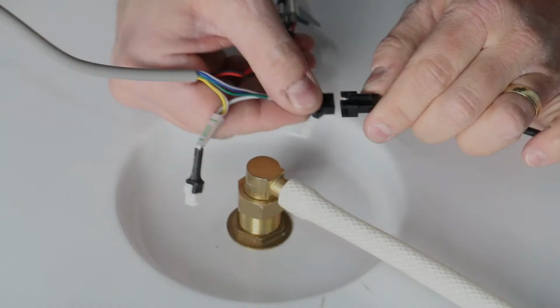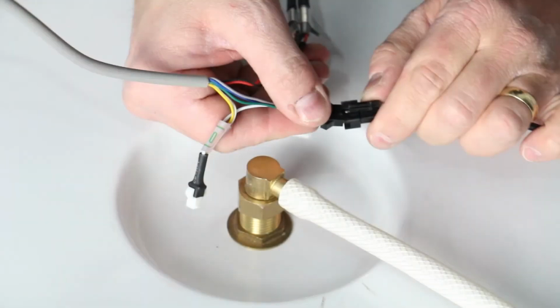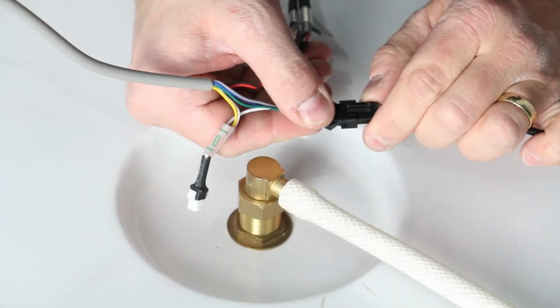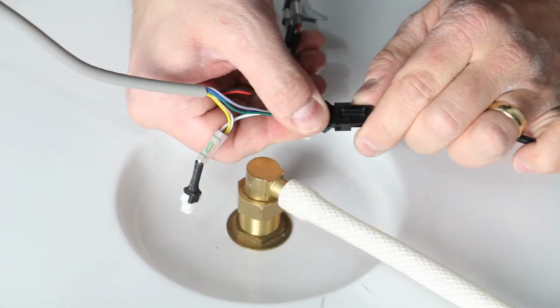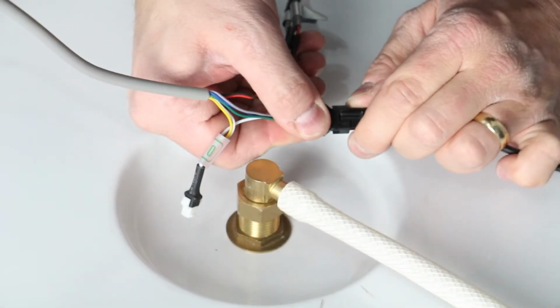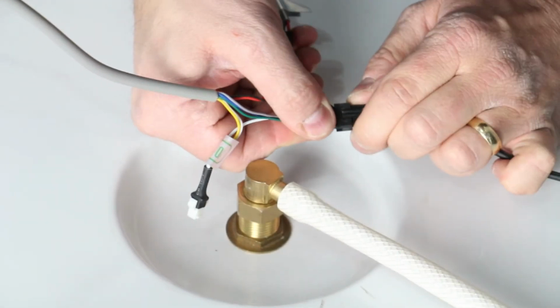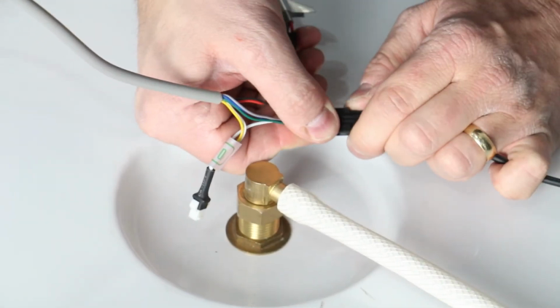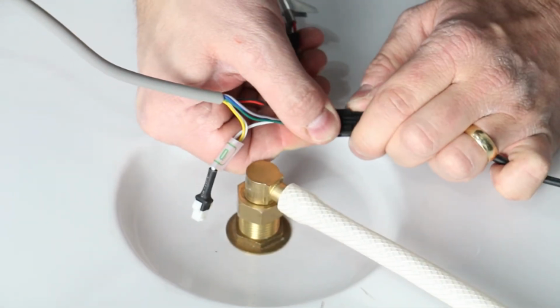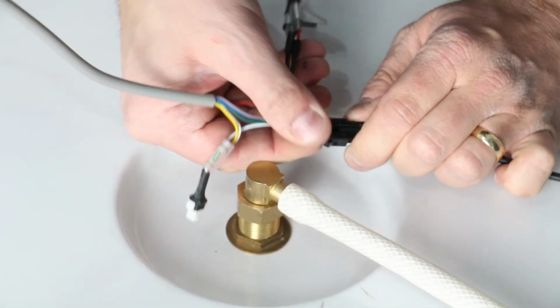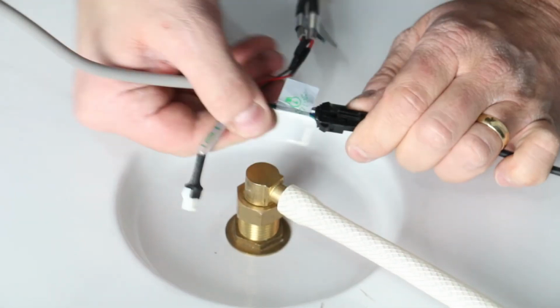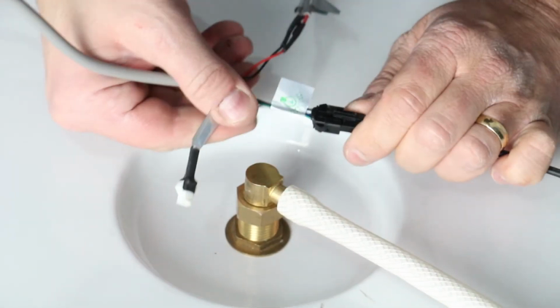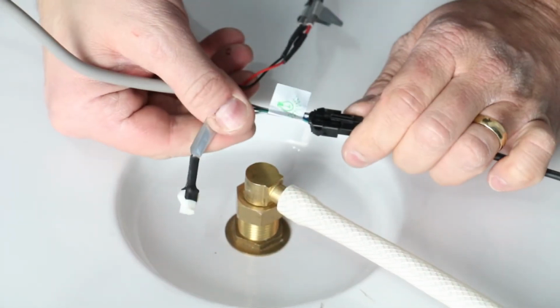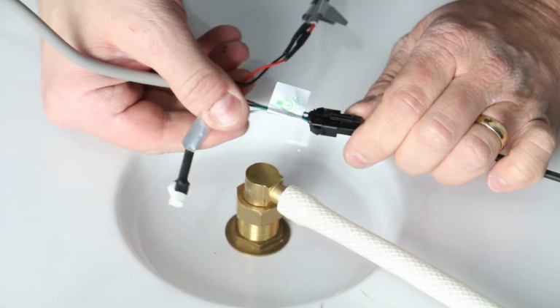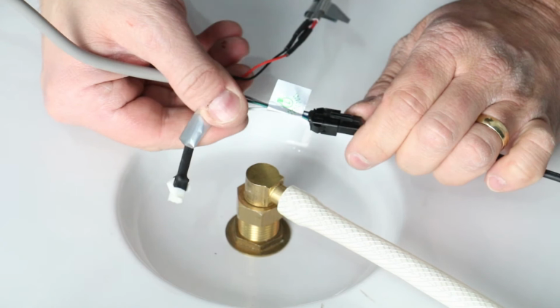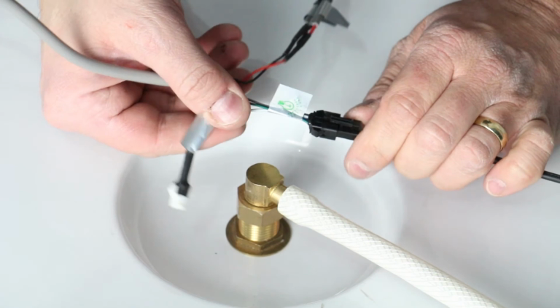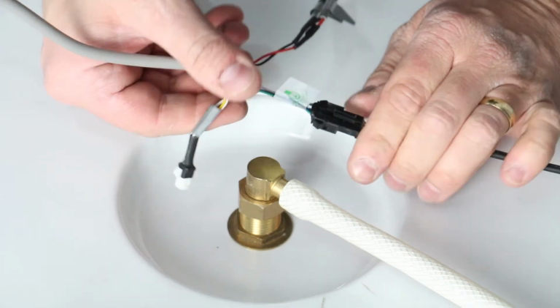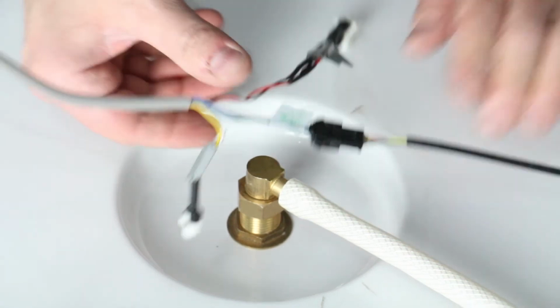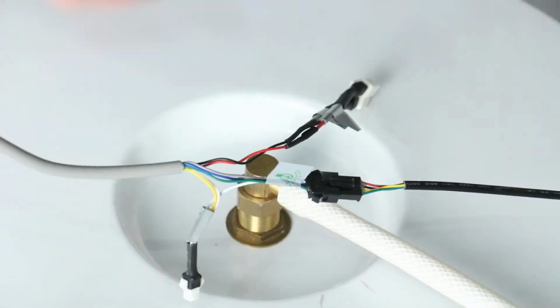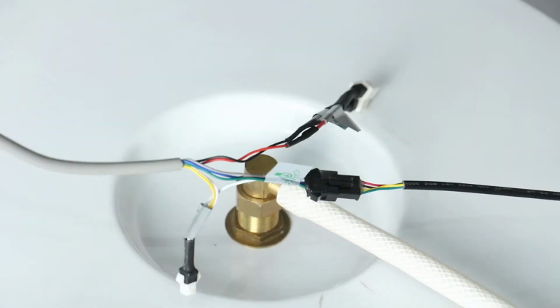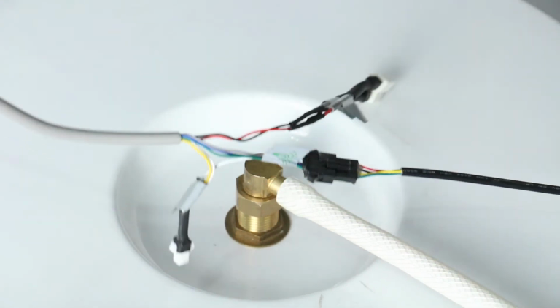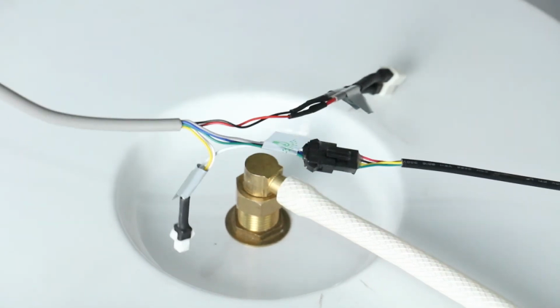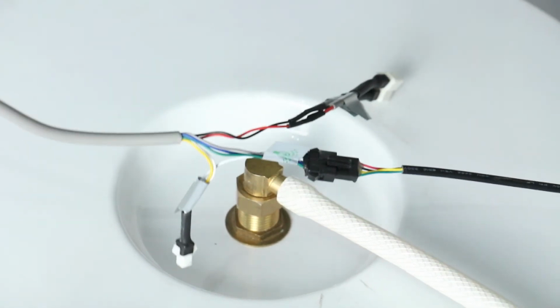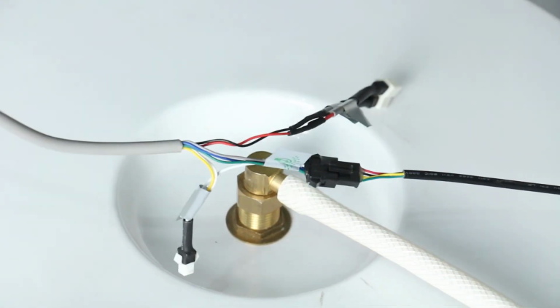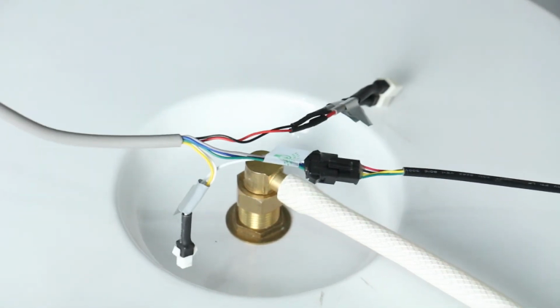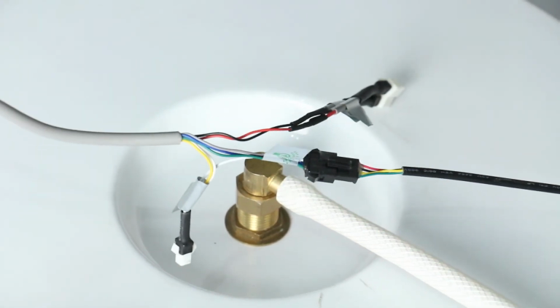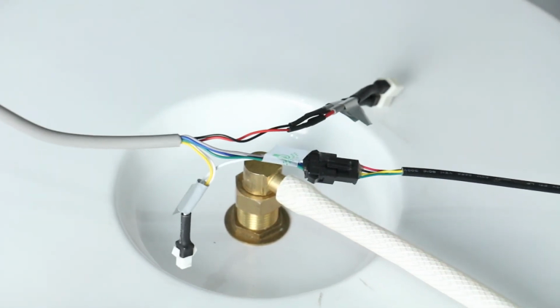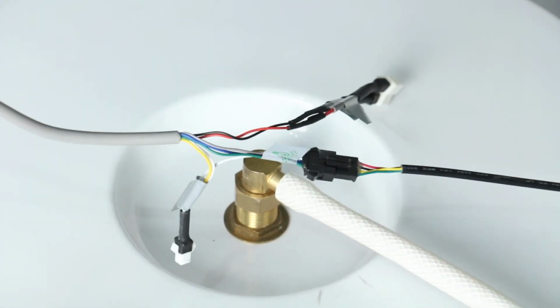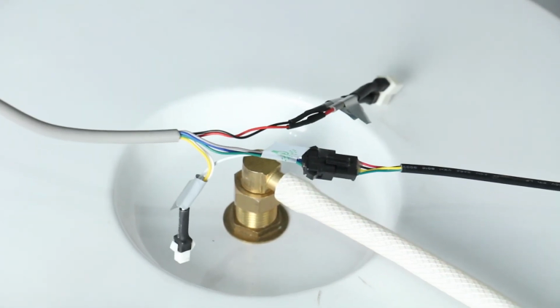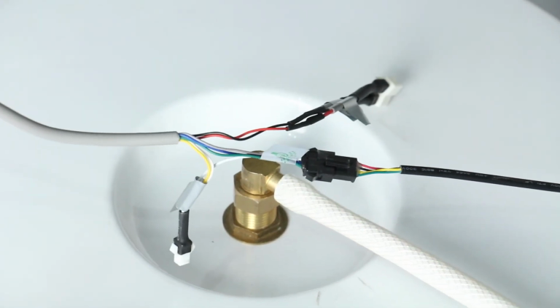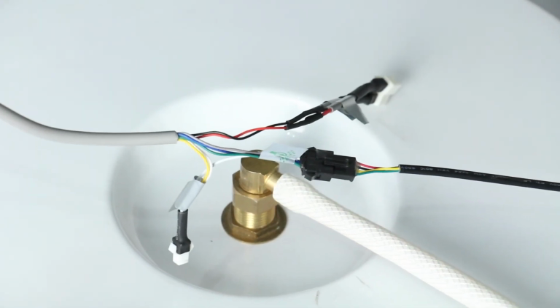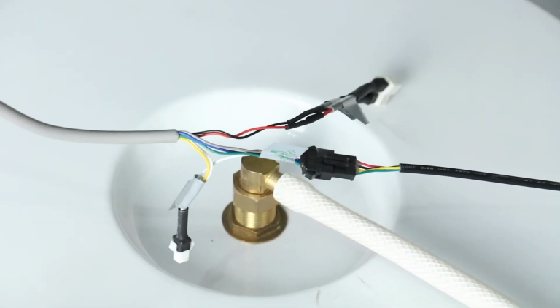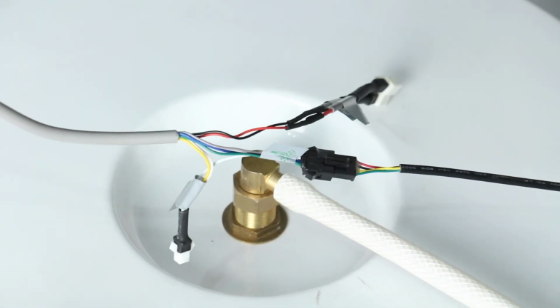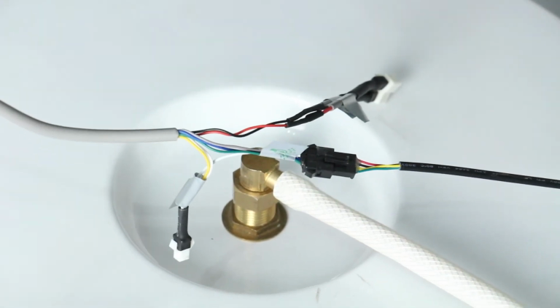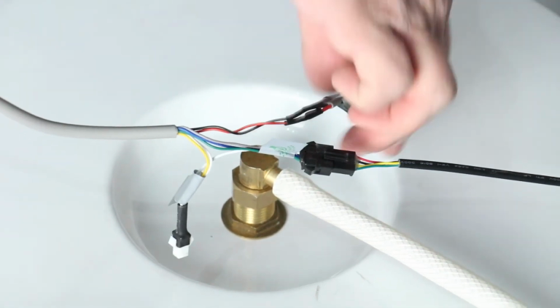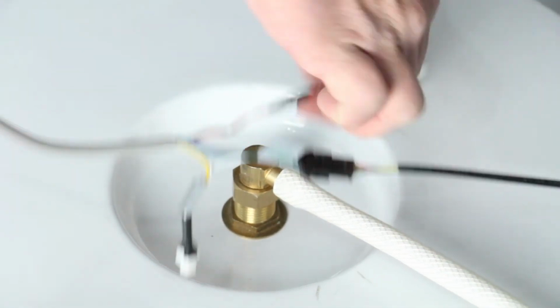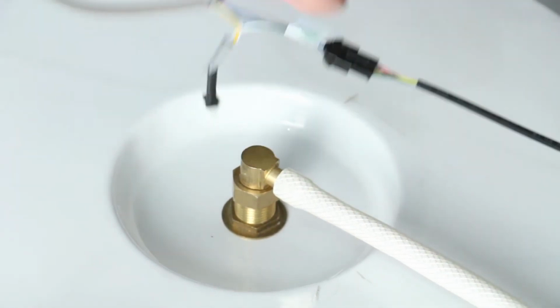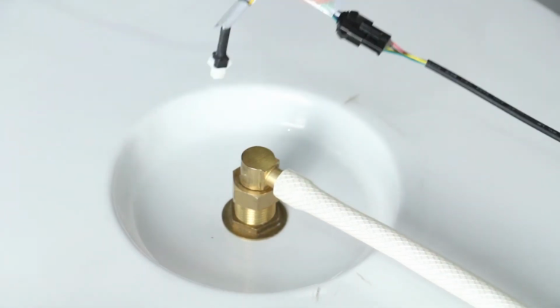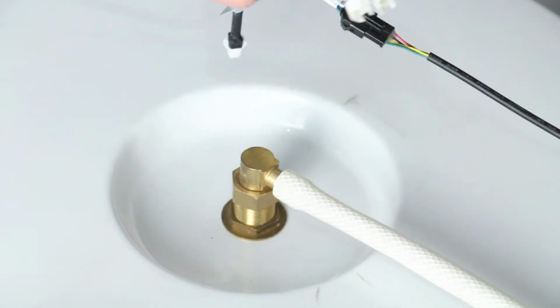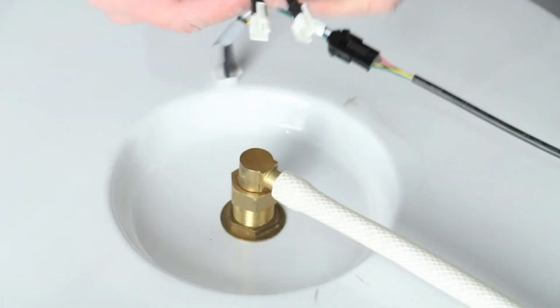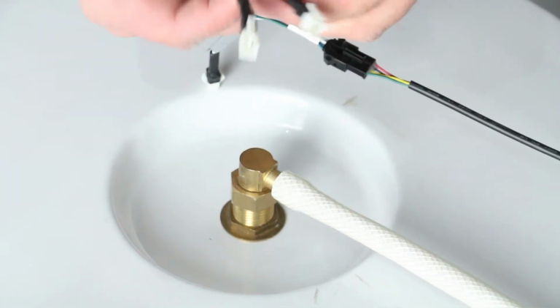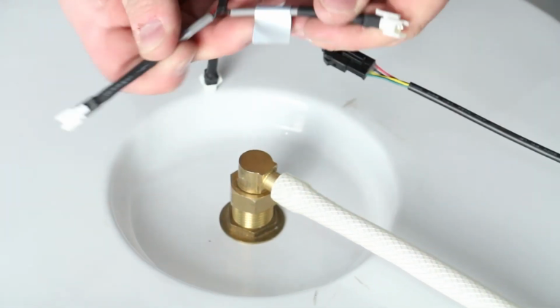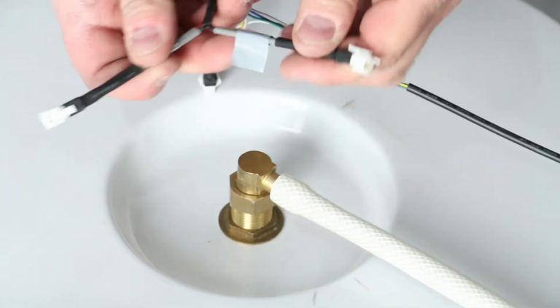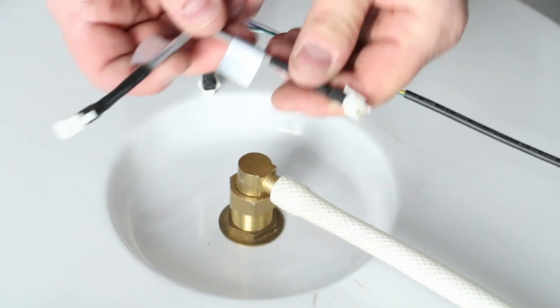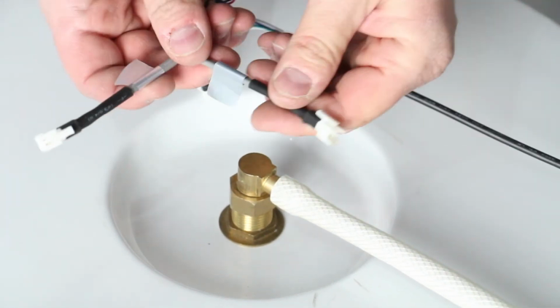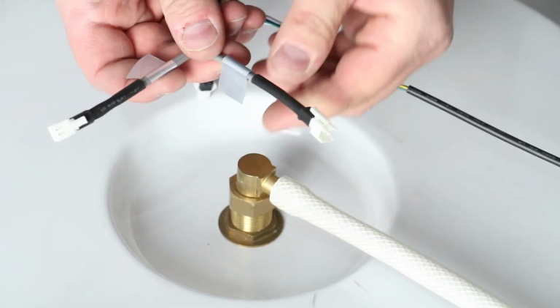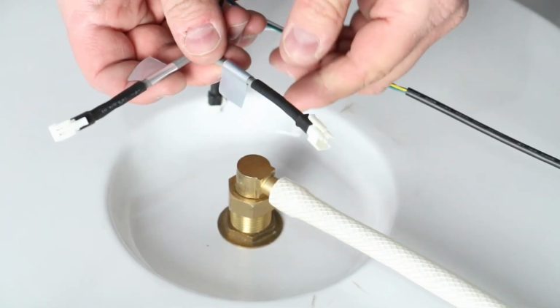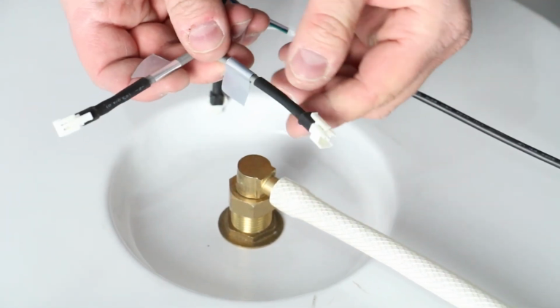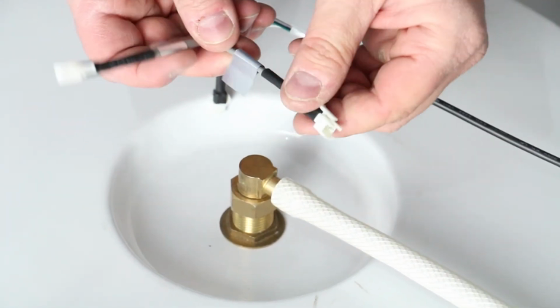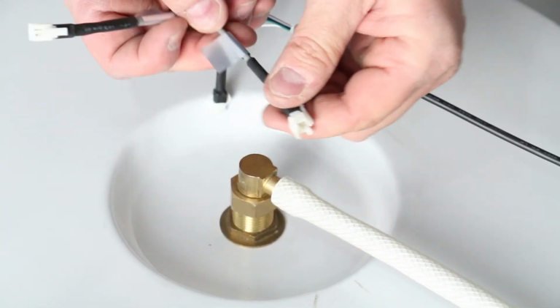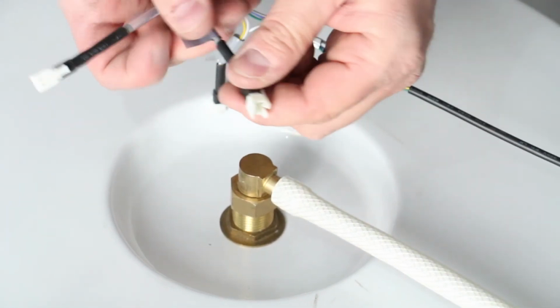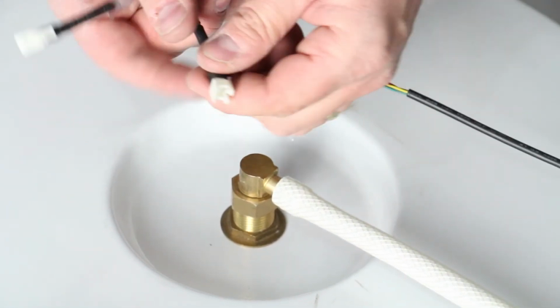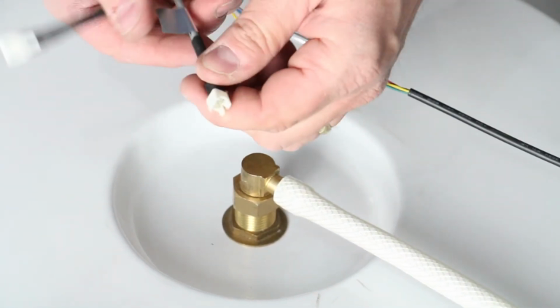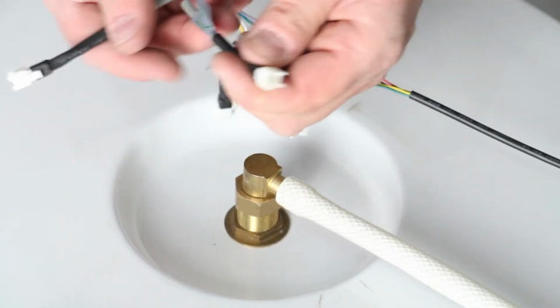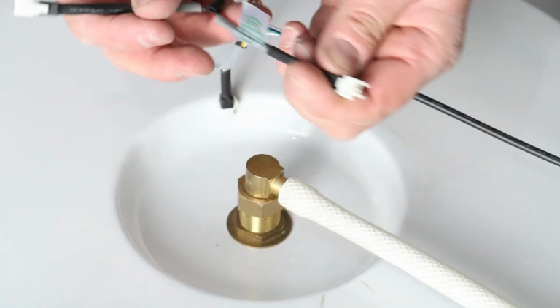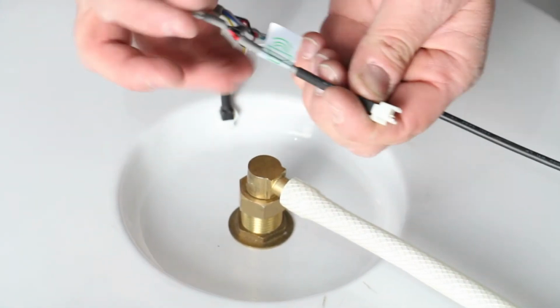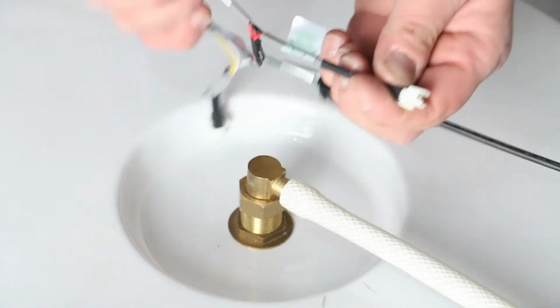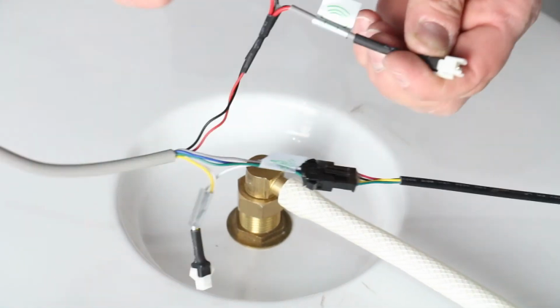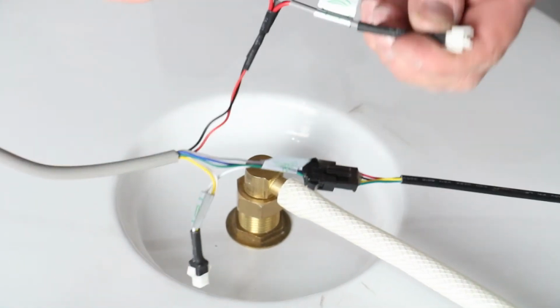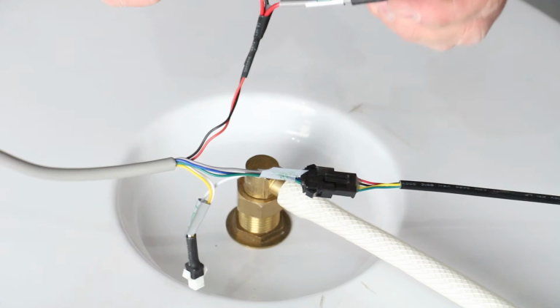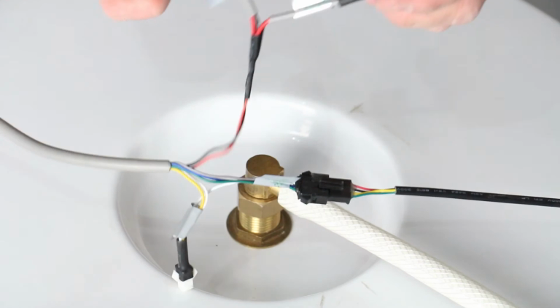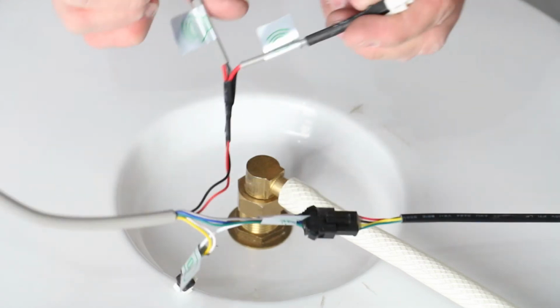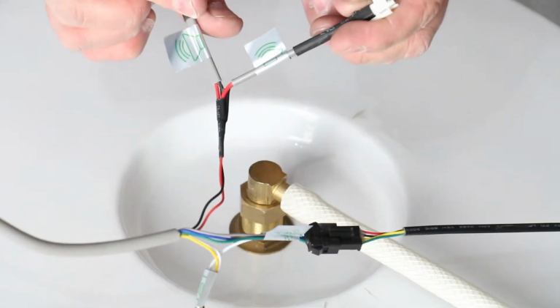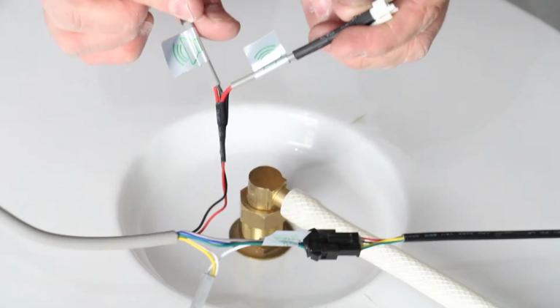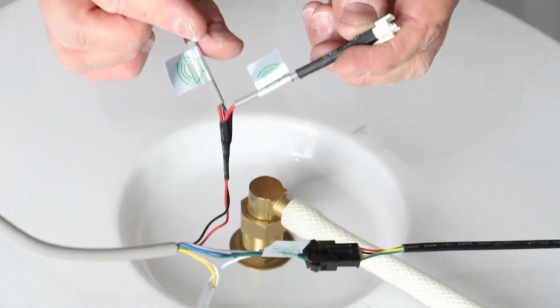Locate the wires on the roof for the respective outputs and connect together by using the corresponding markings on the wires from the control panel.